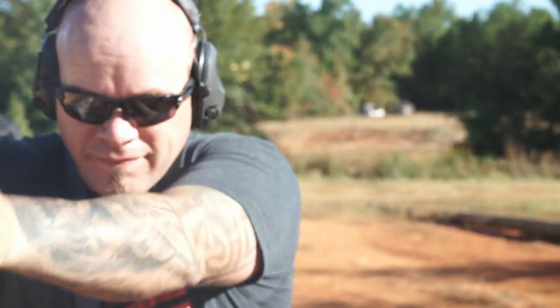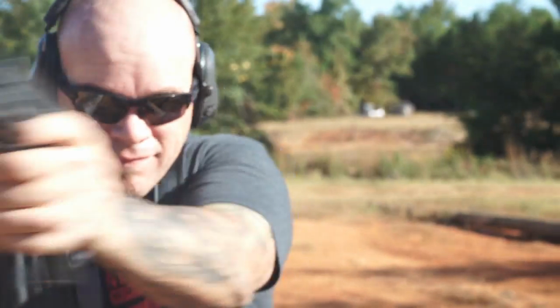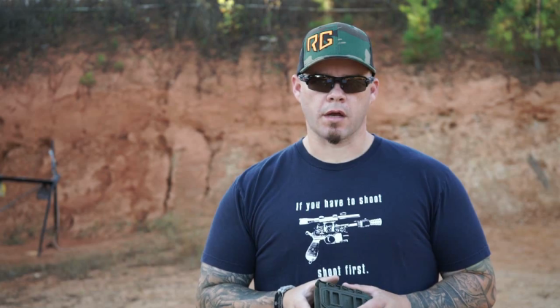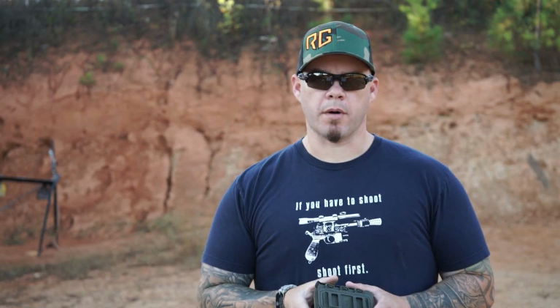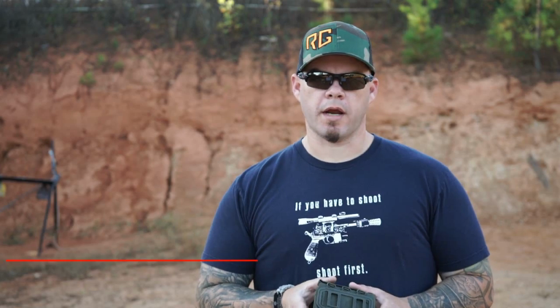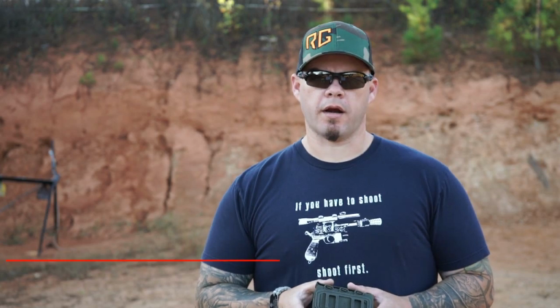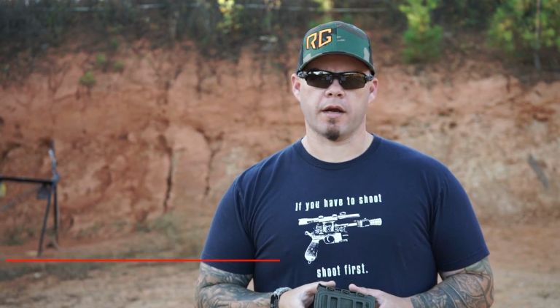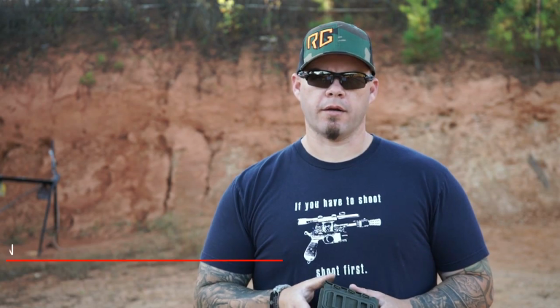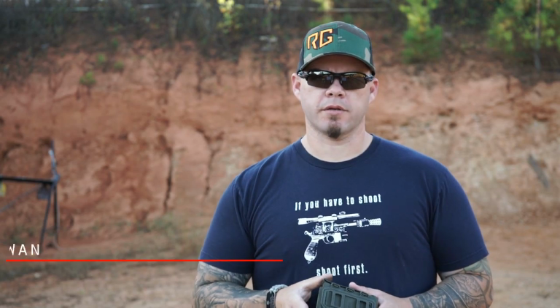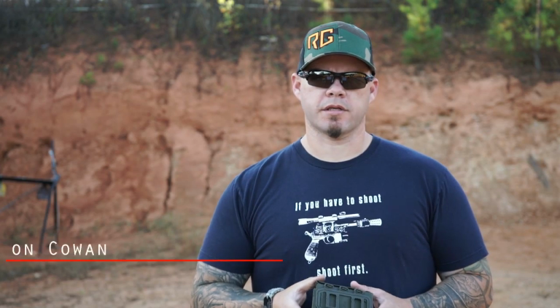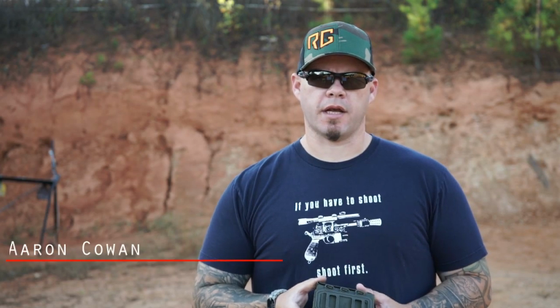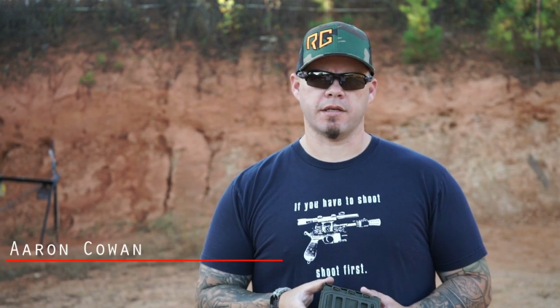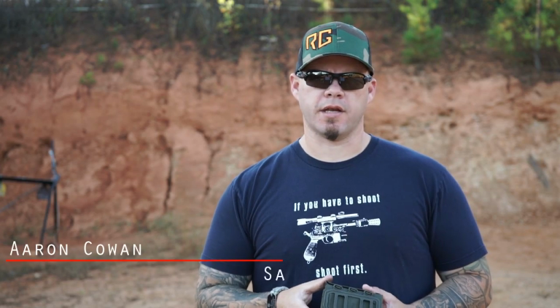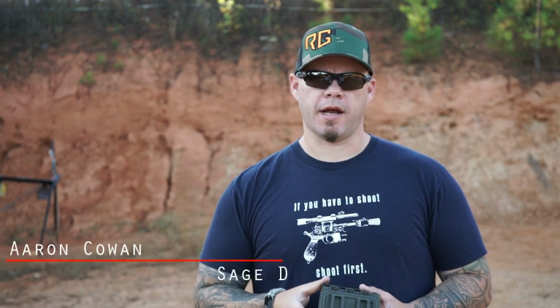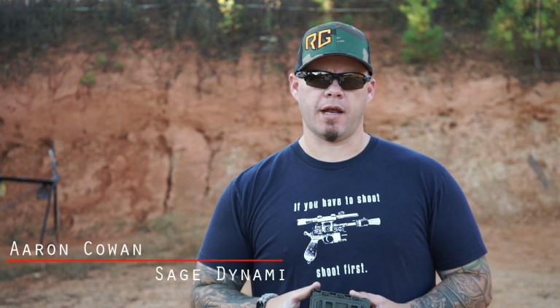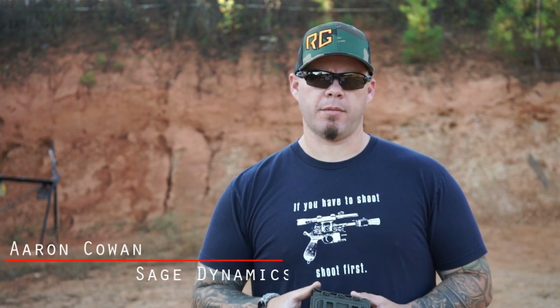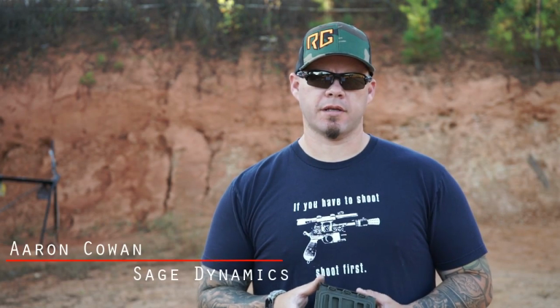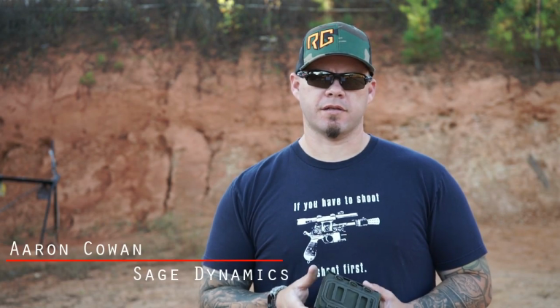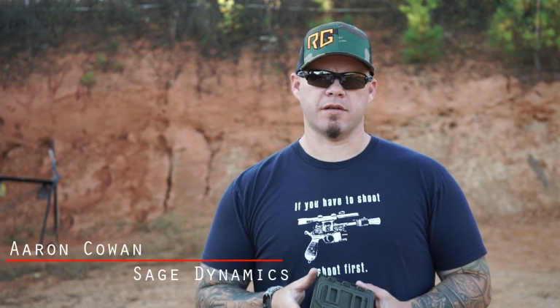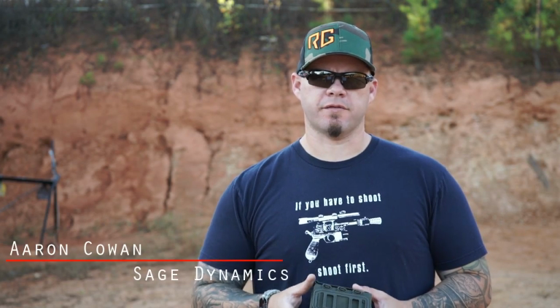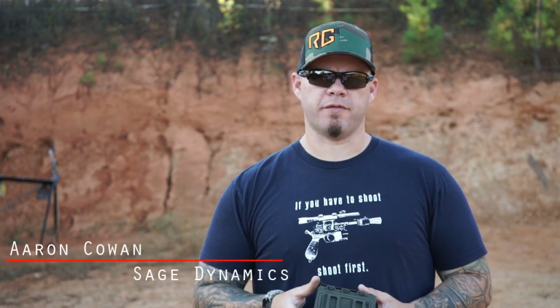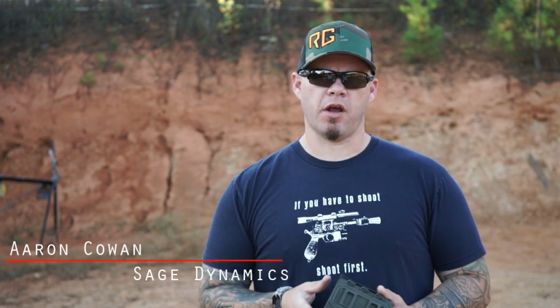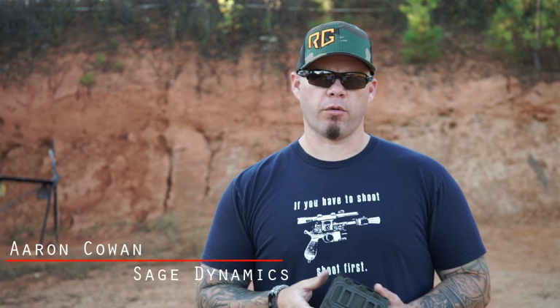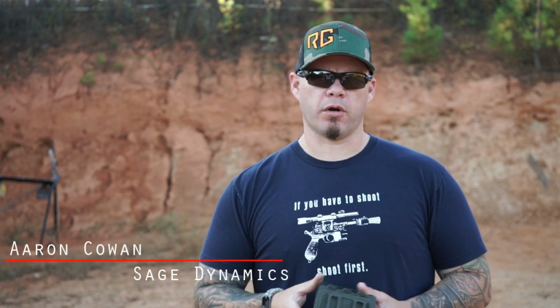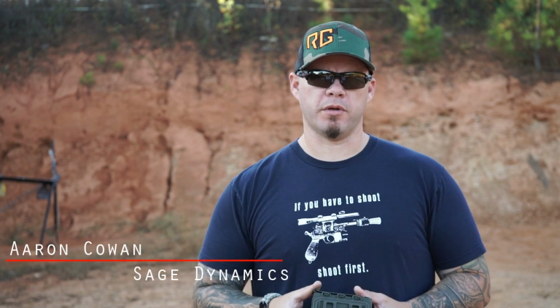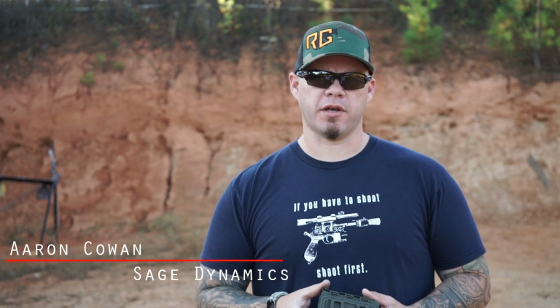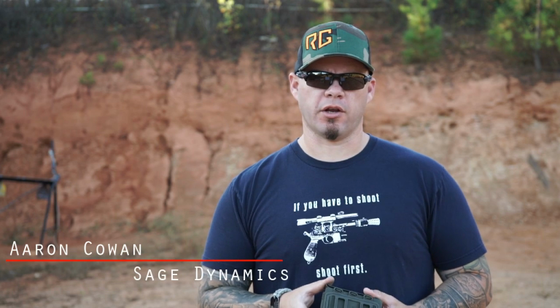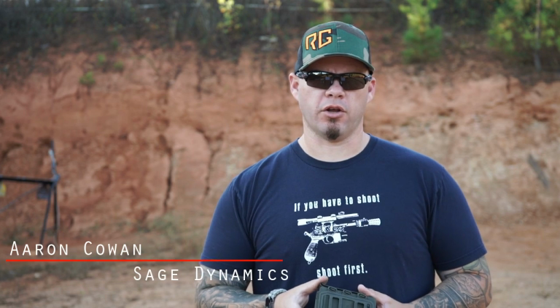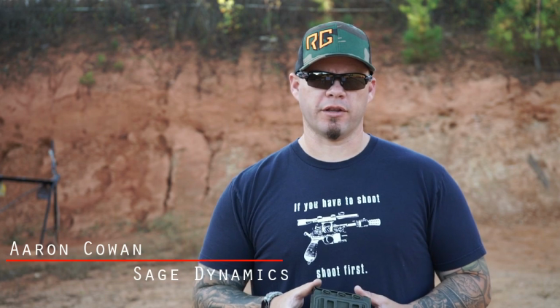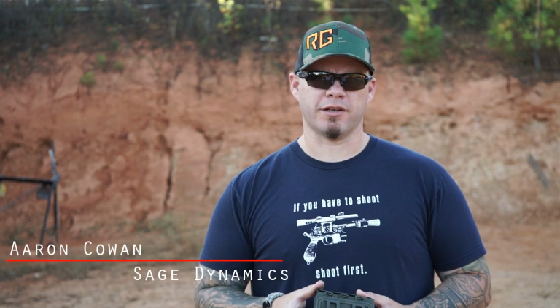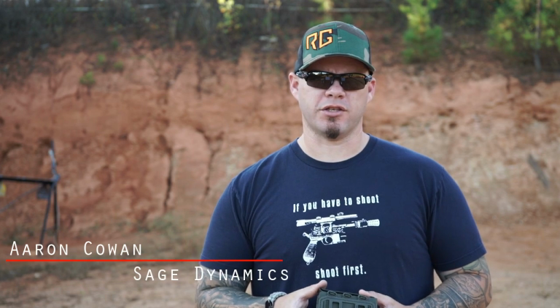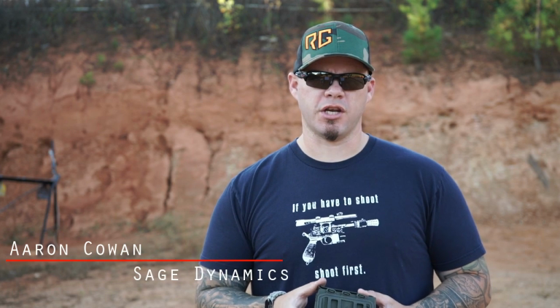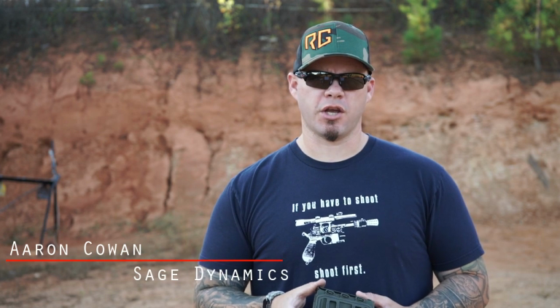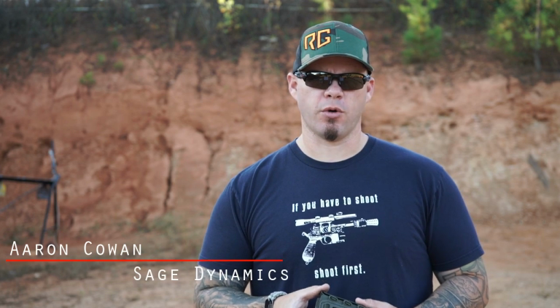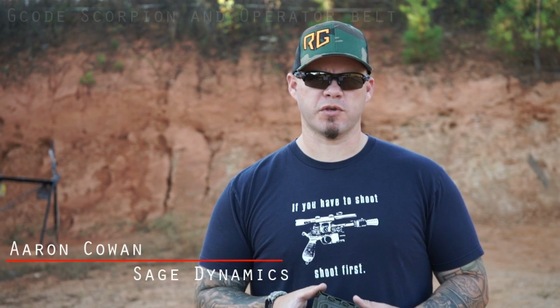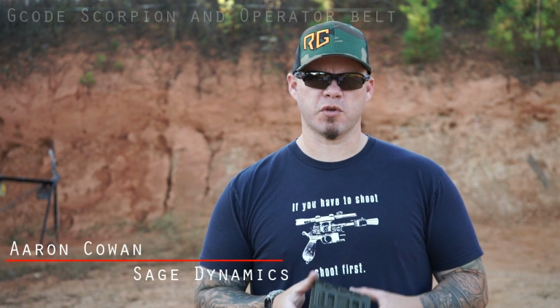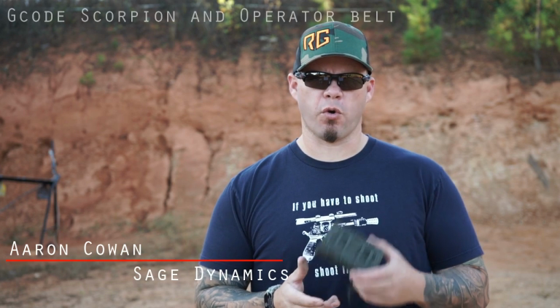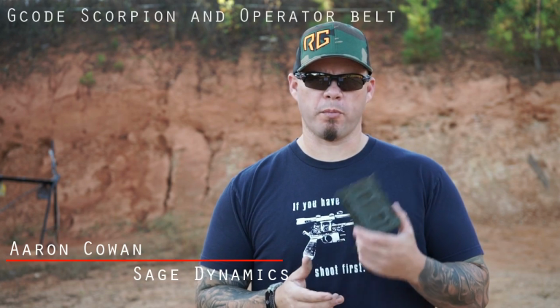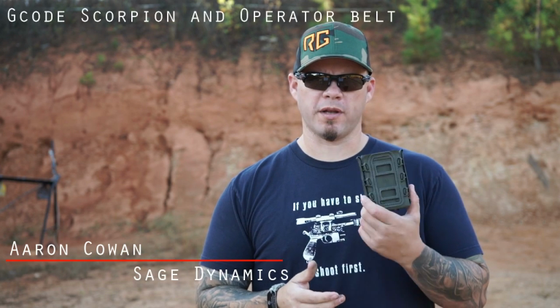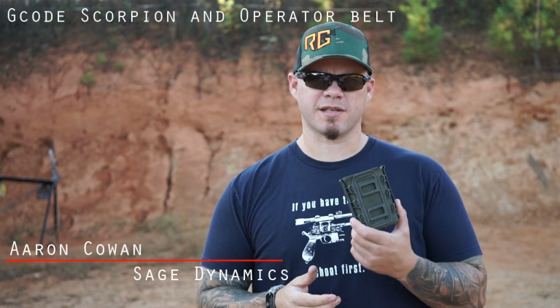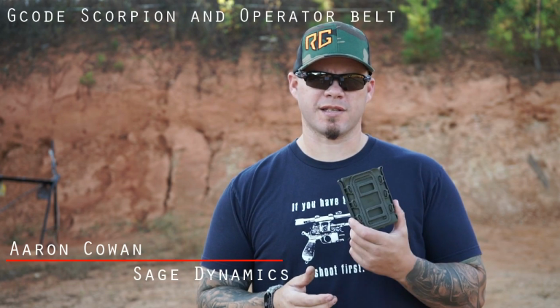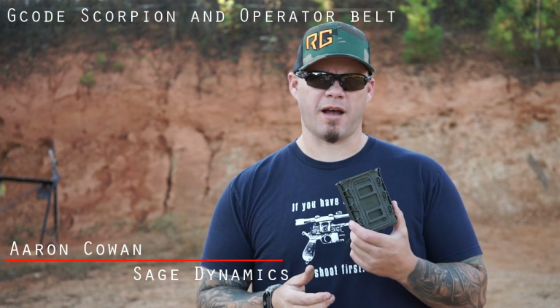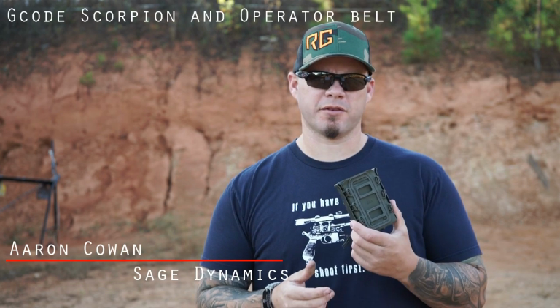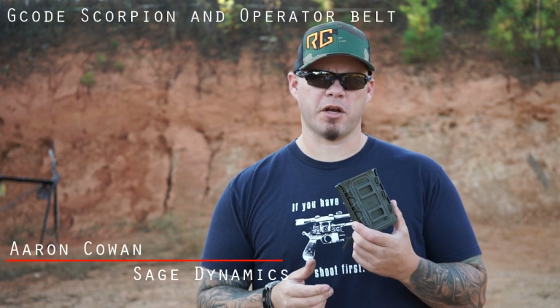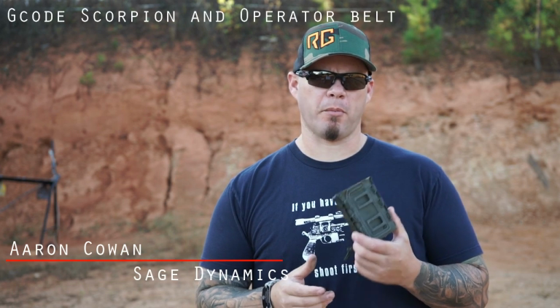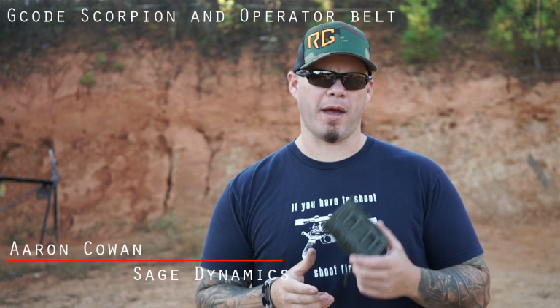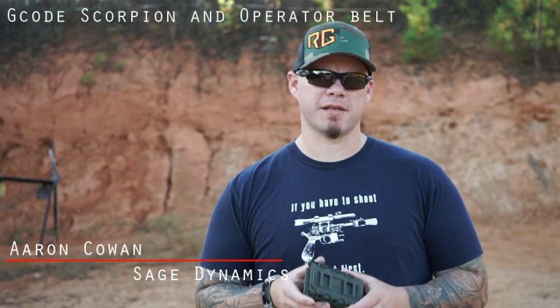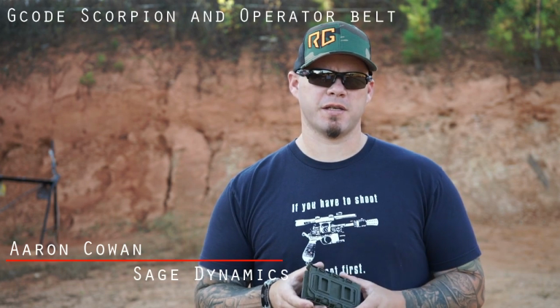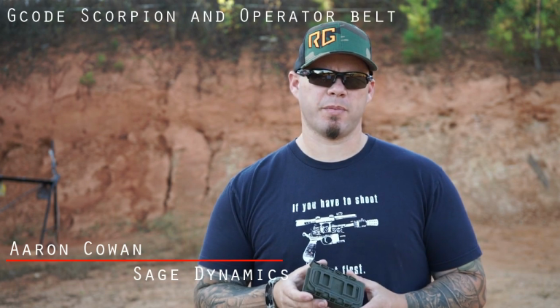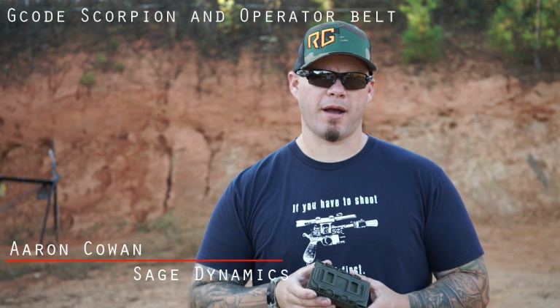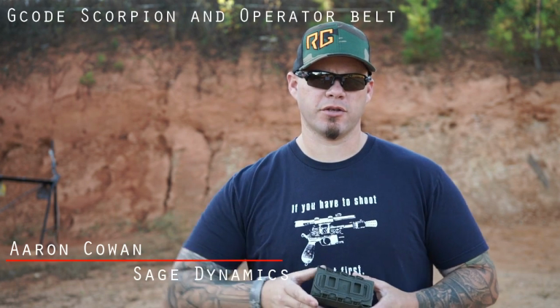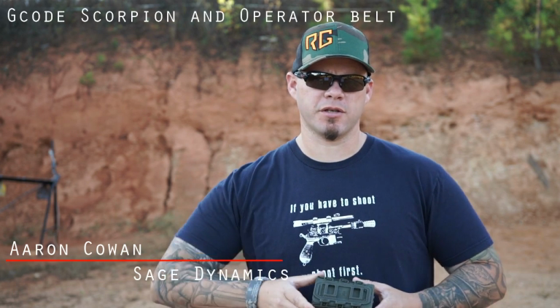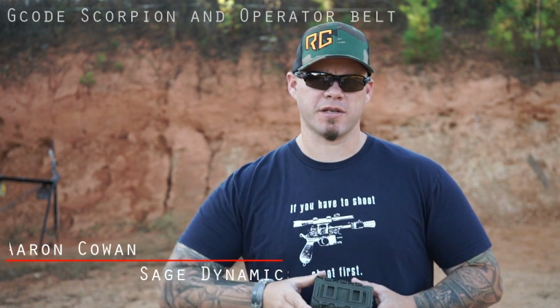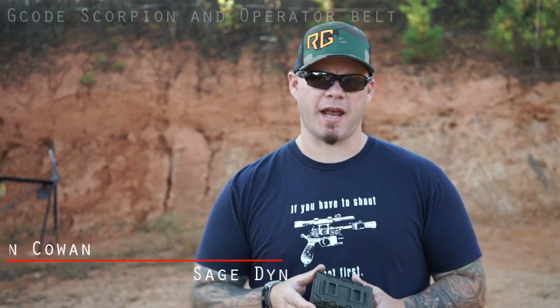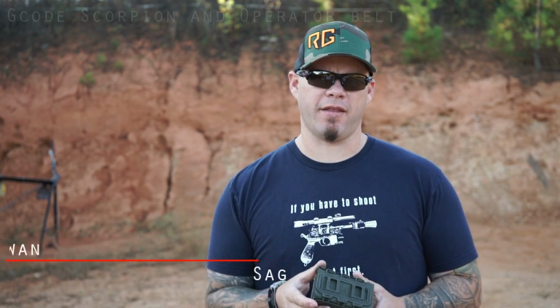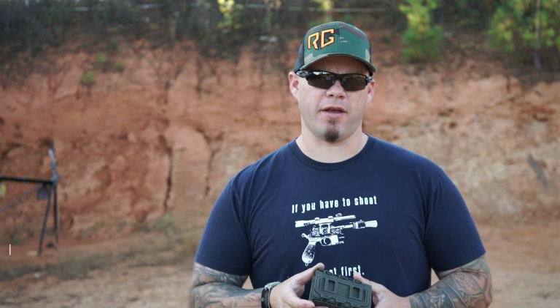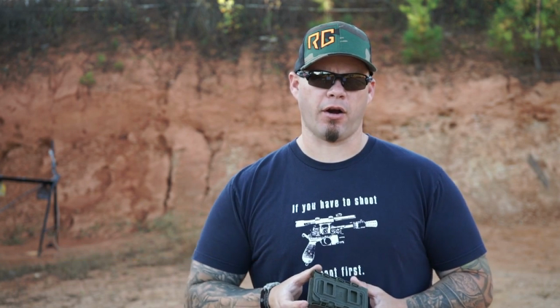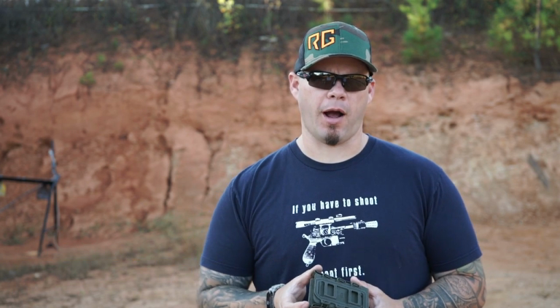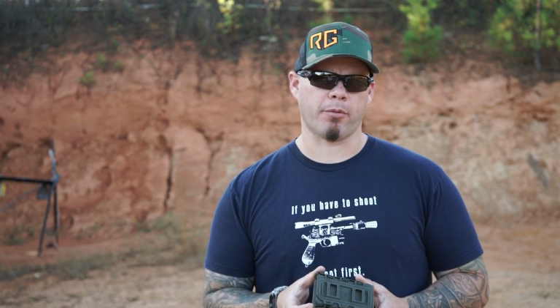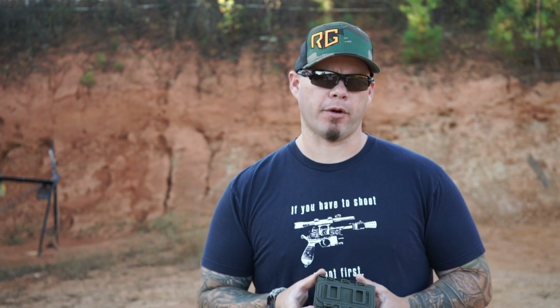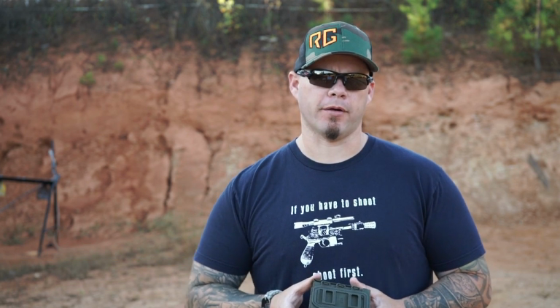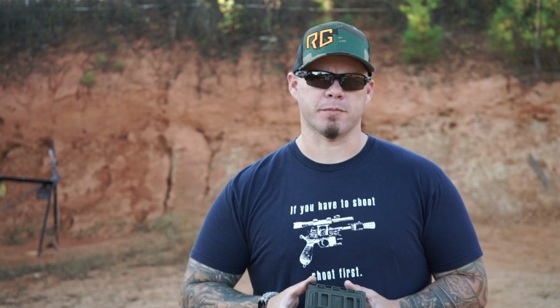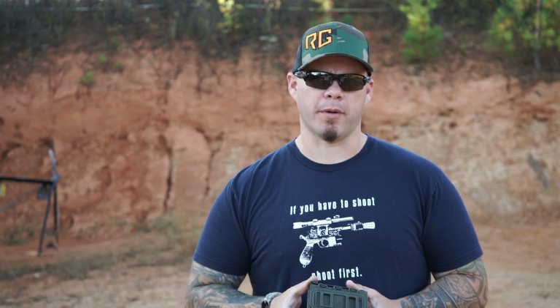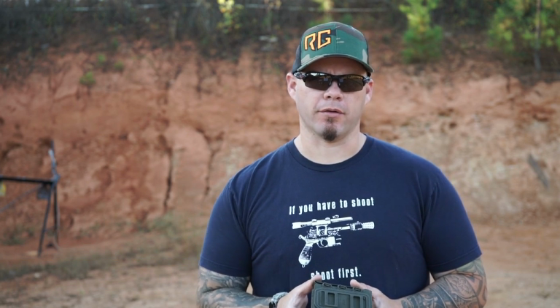Hey everybody, Aaron Cowen, Sage Dynamics. In this video, we're going to be taking a look at the G-Code Scorpion Softshell Magazine pouches and their operator's belt.